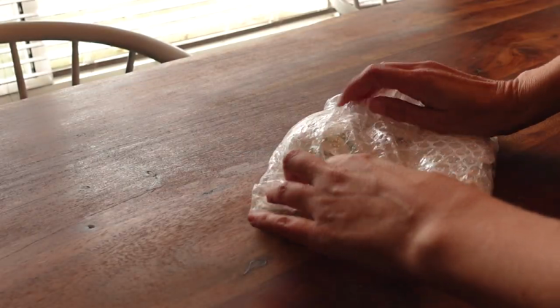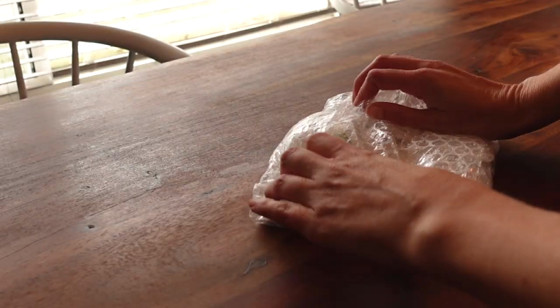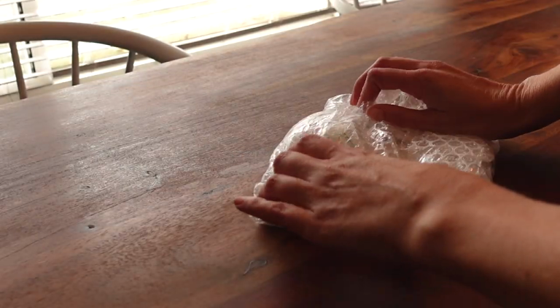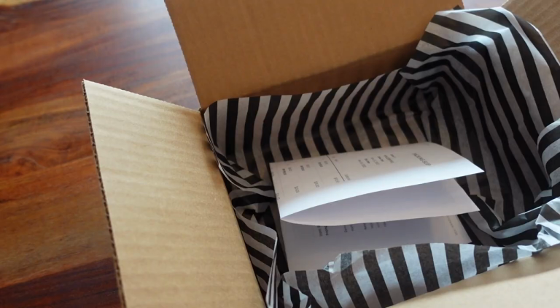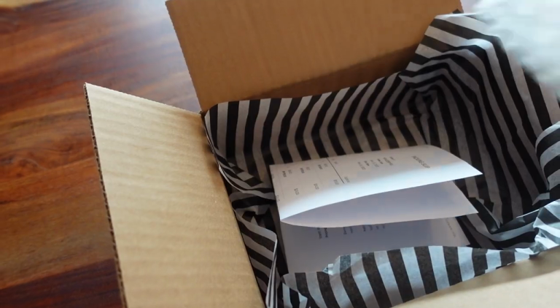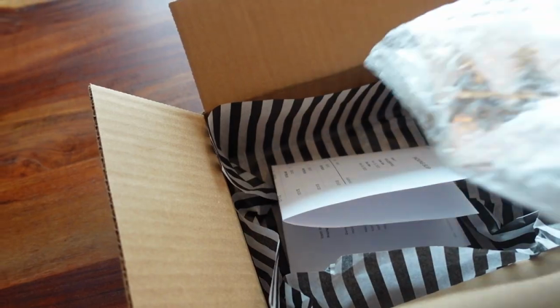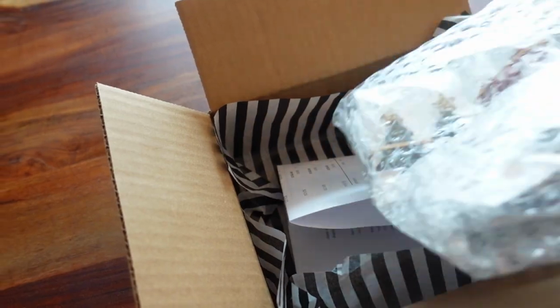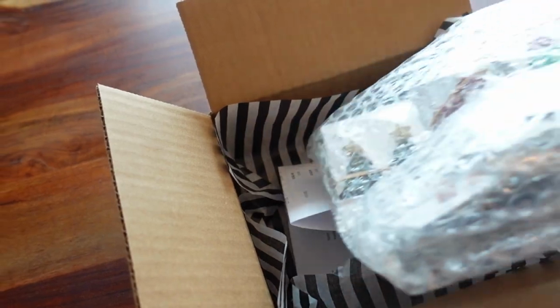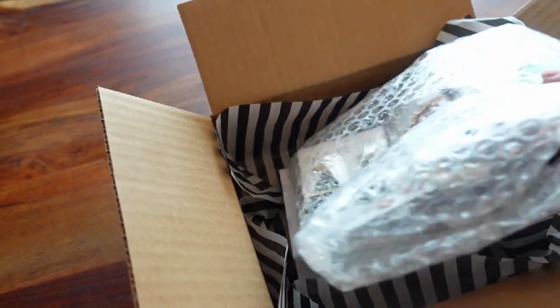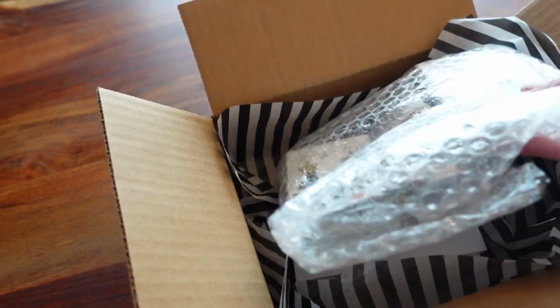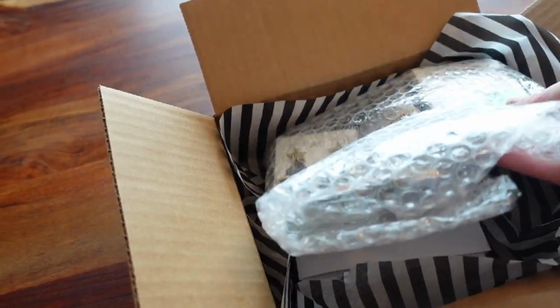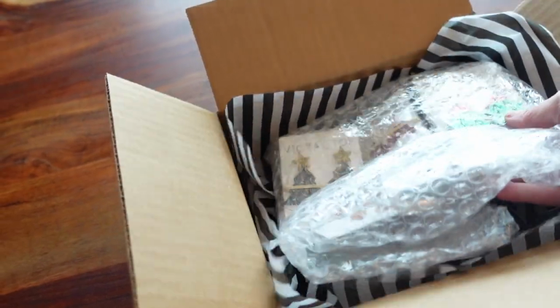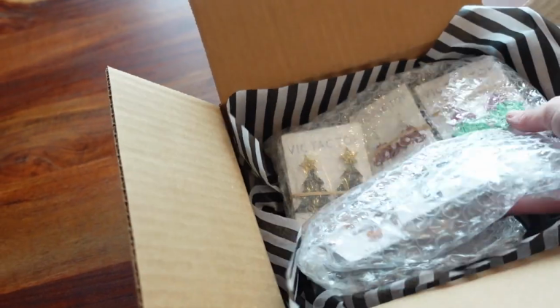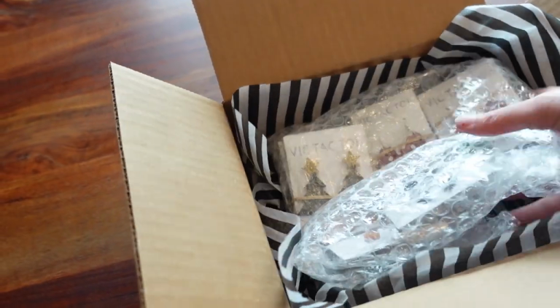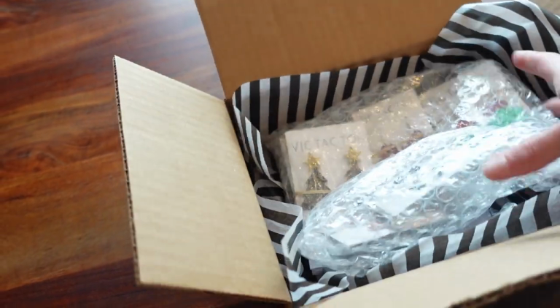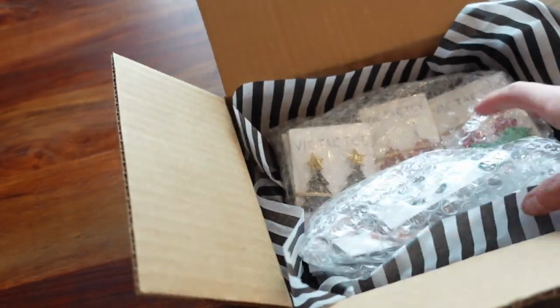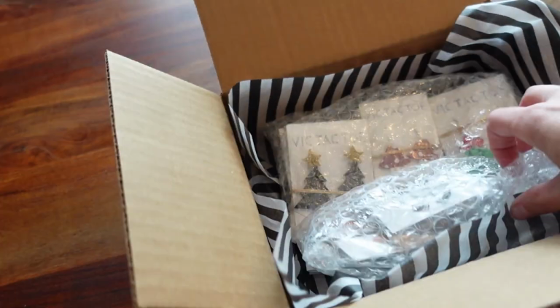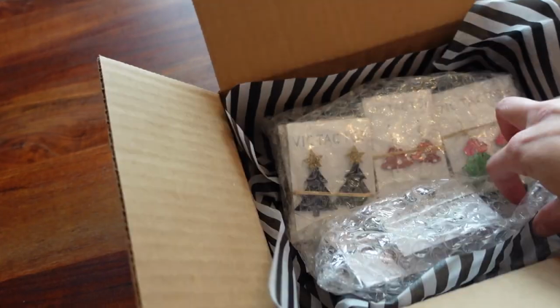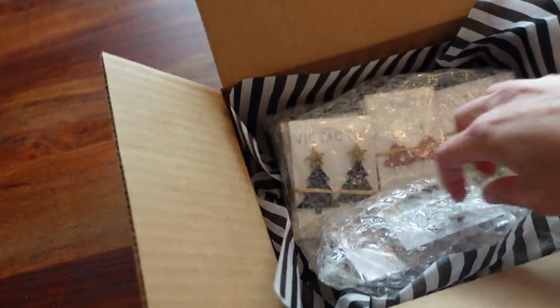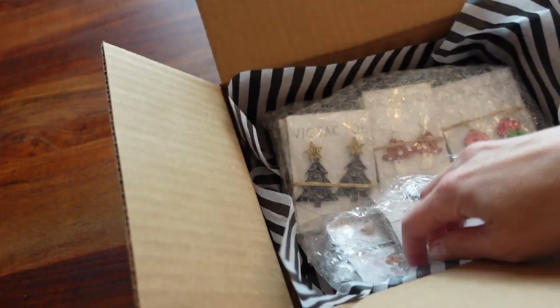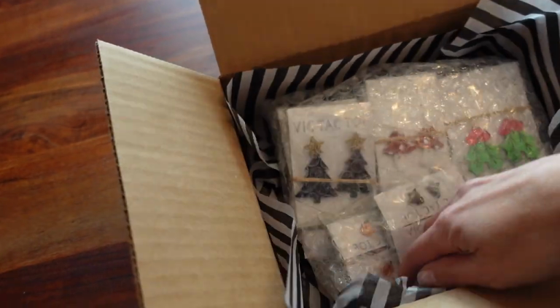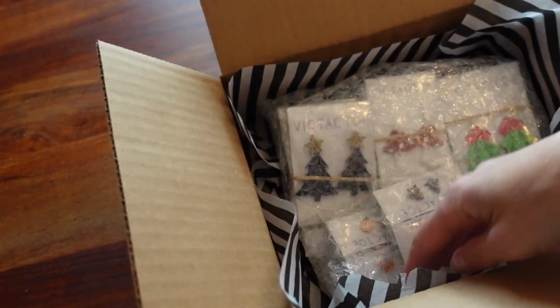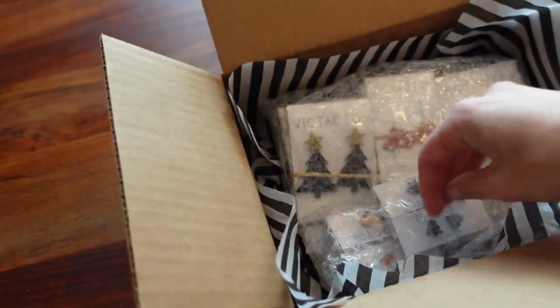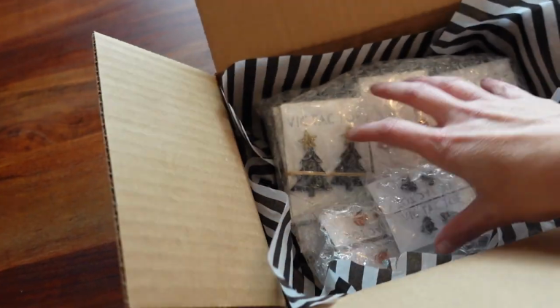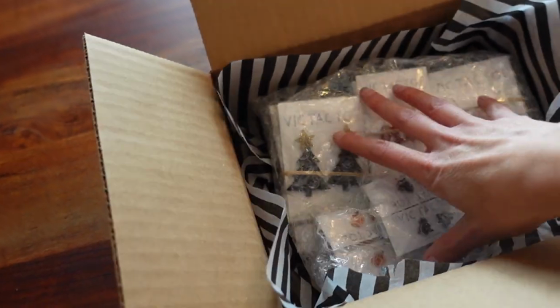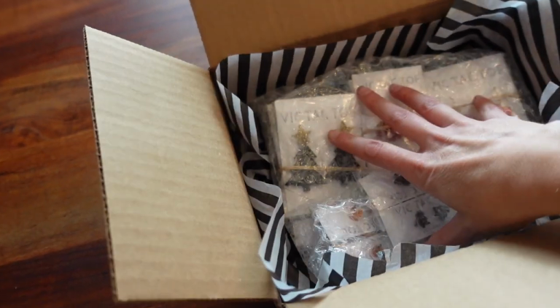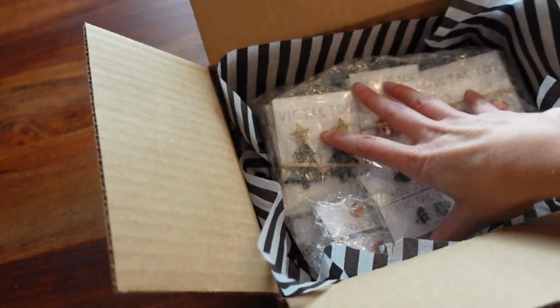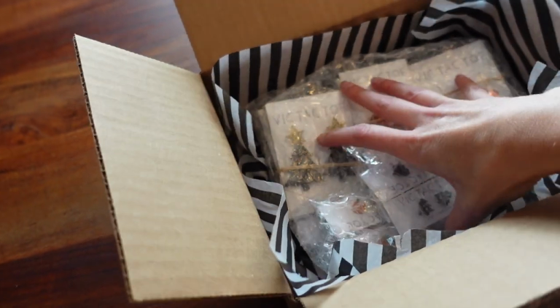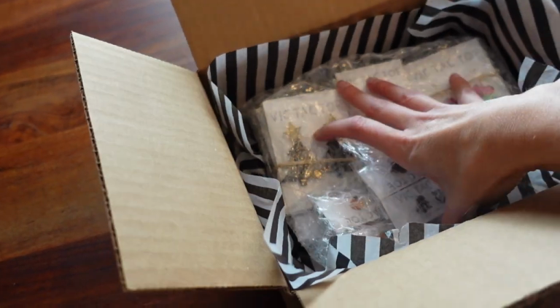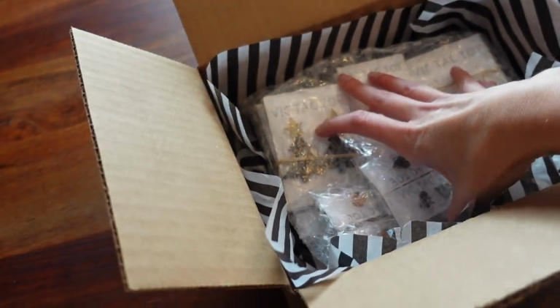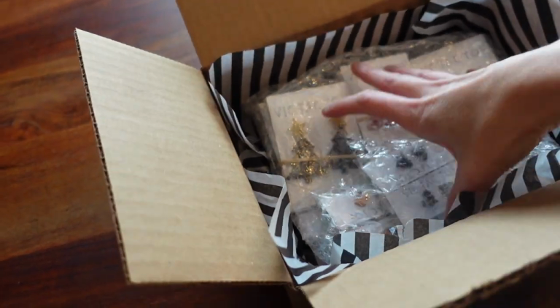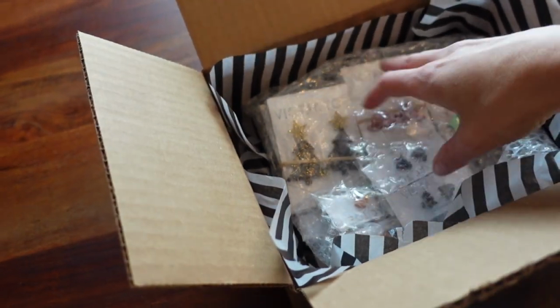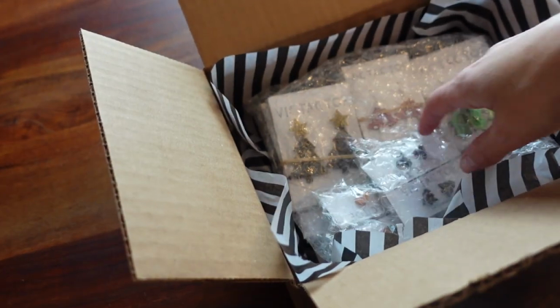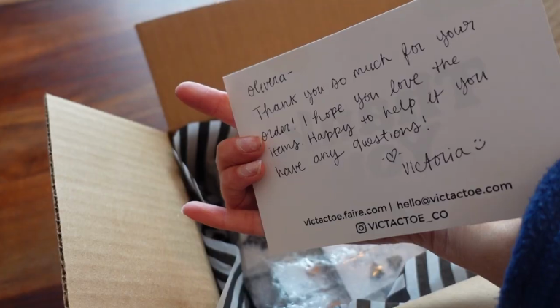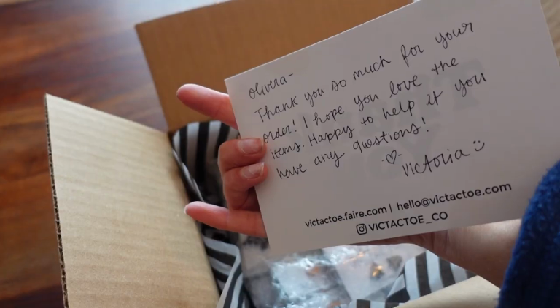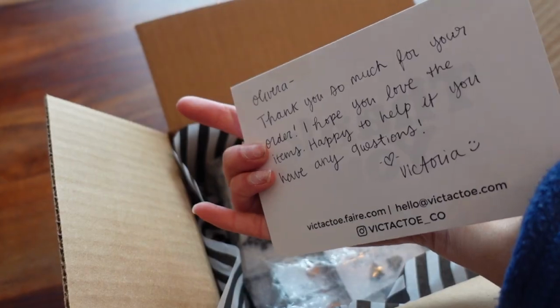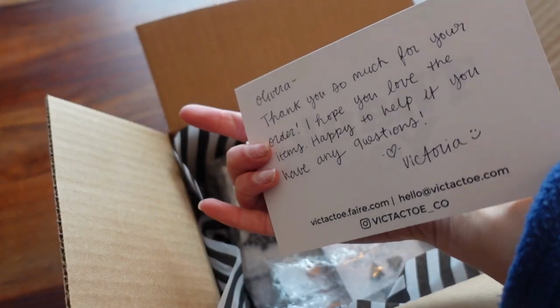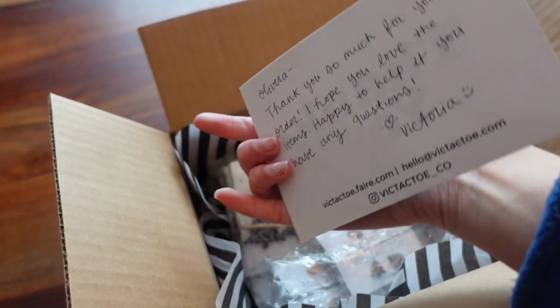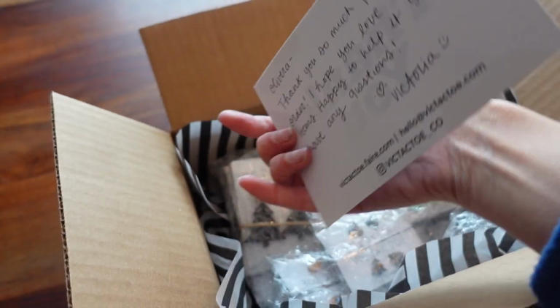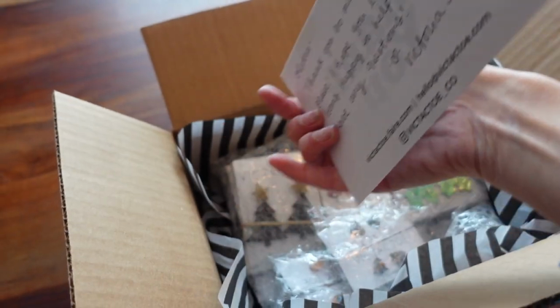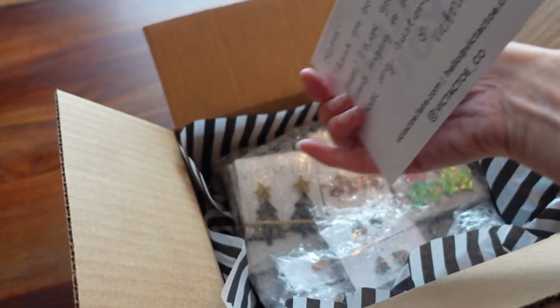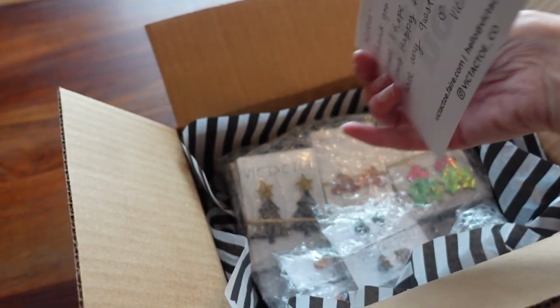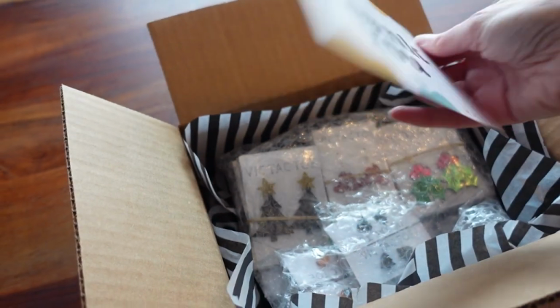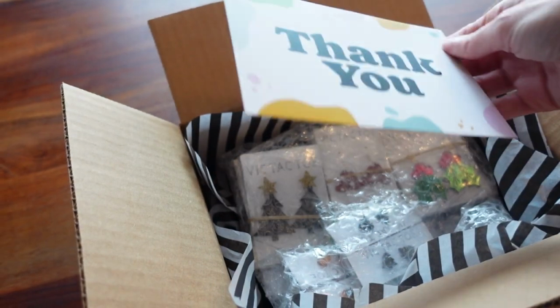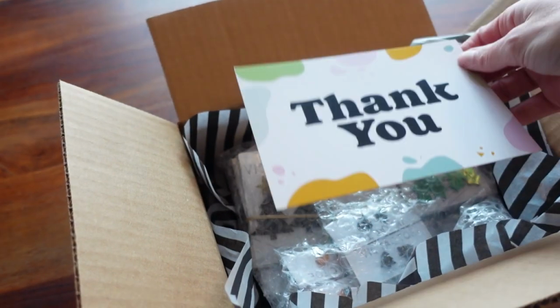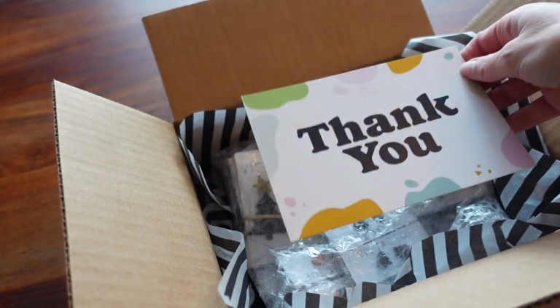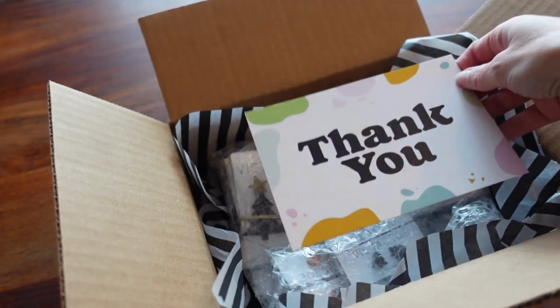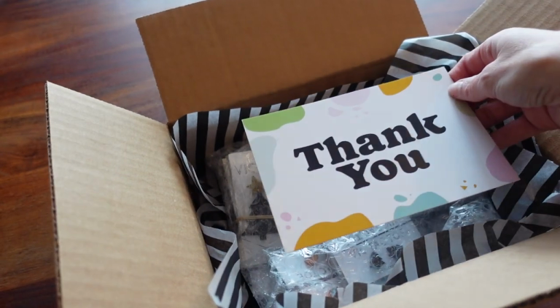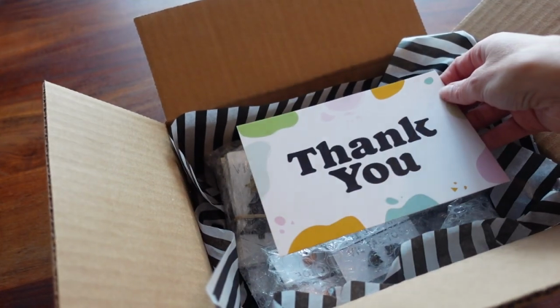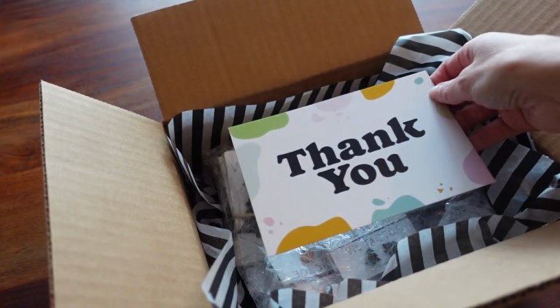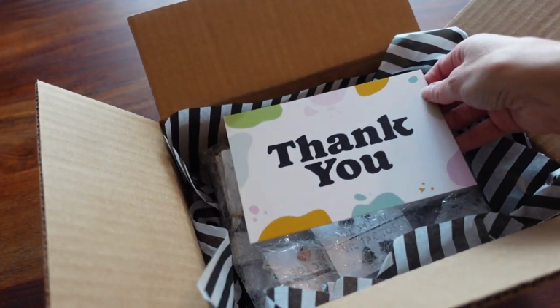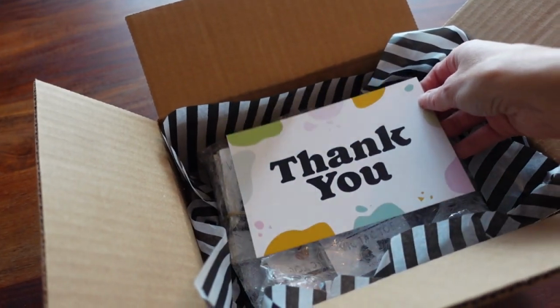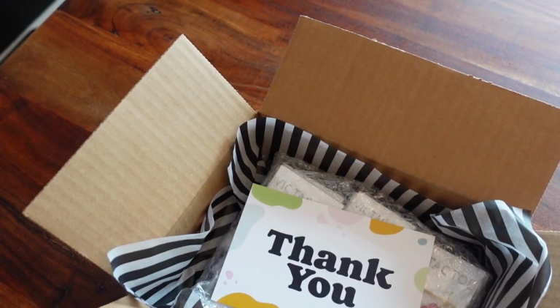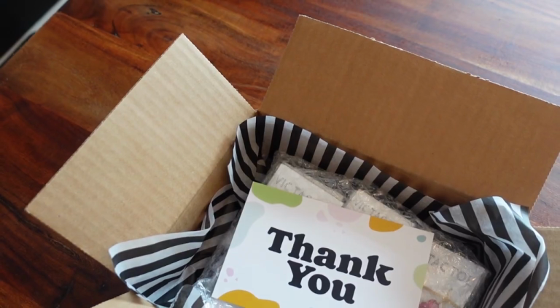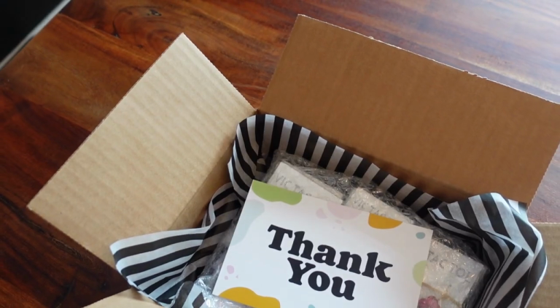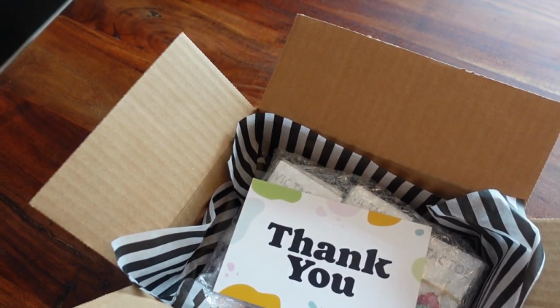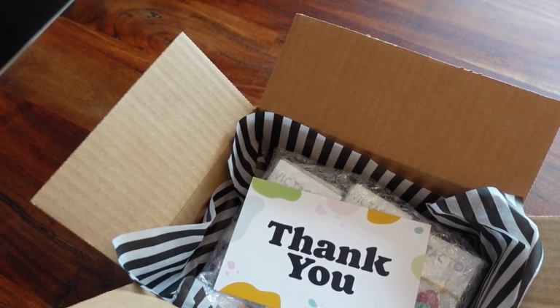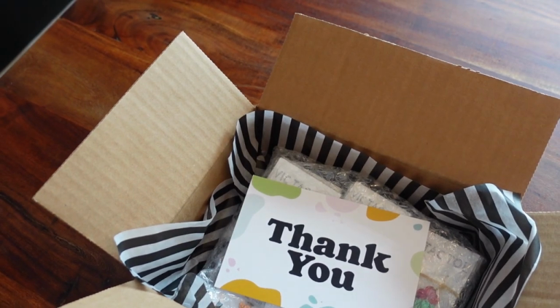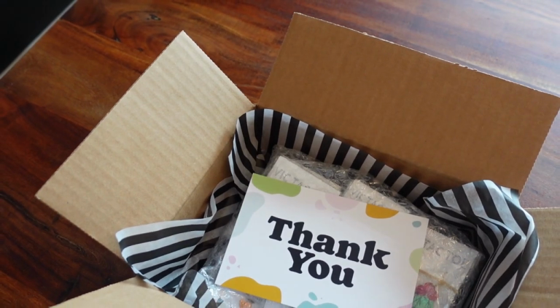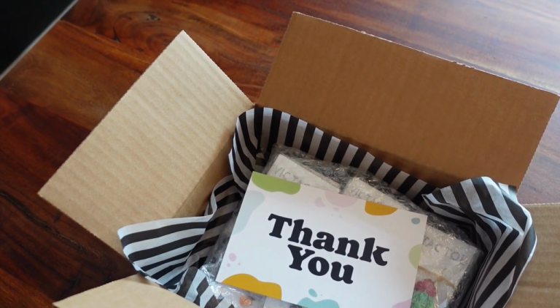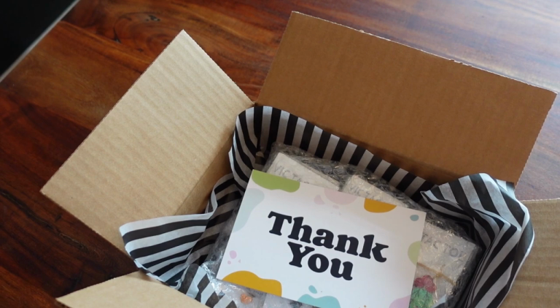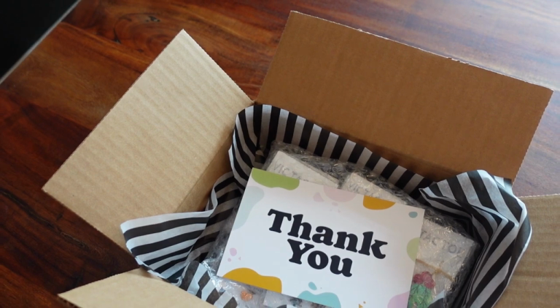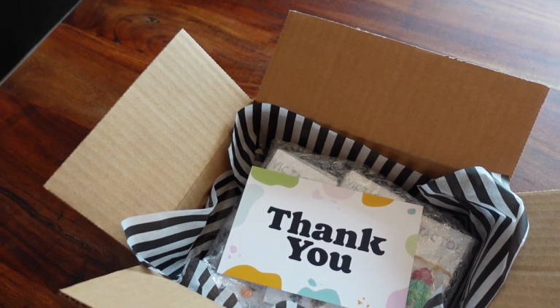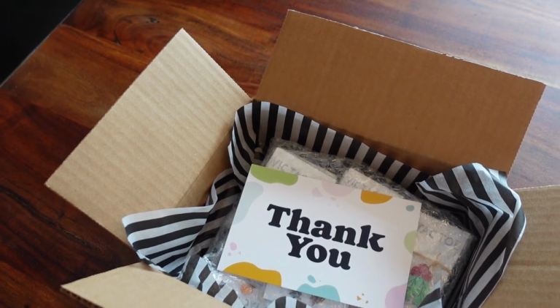In the box, I include the packing slip, the bubble-wrapped product, and on top I place a thank you card which has a handwritten note on the back.